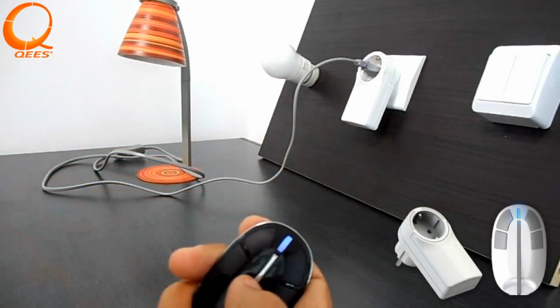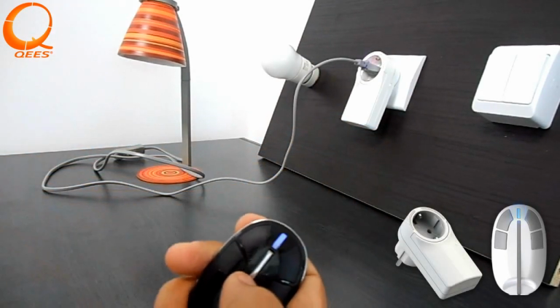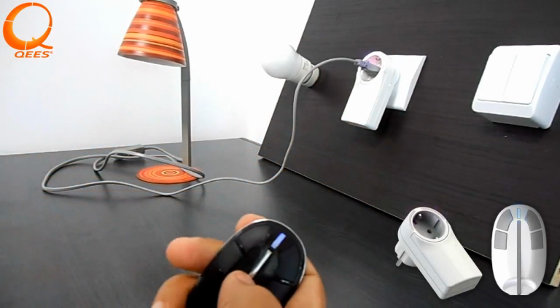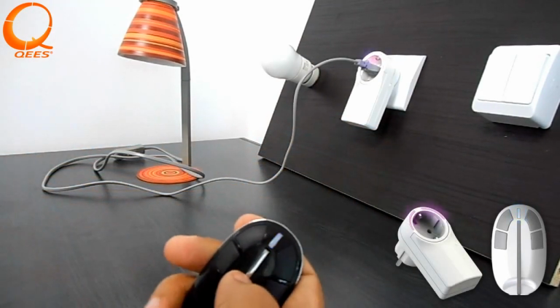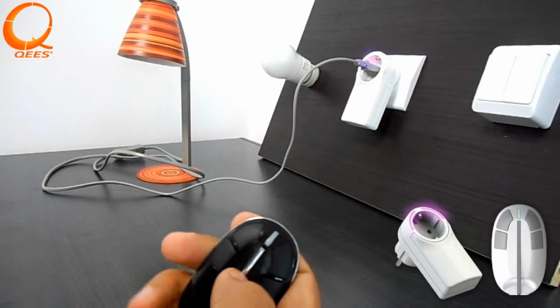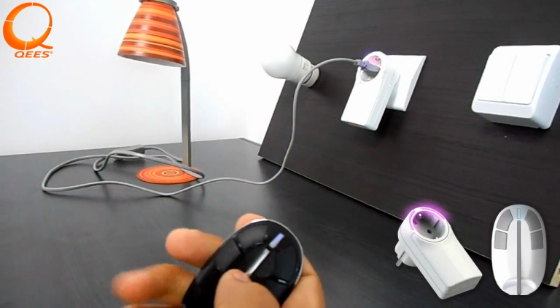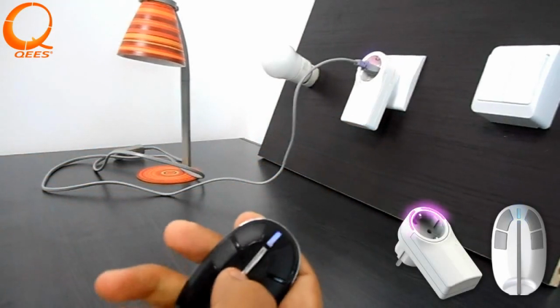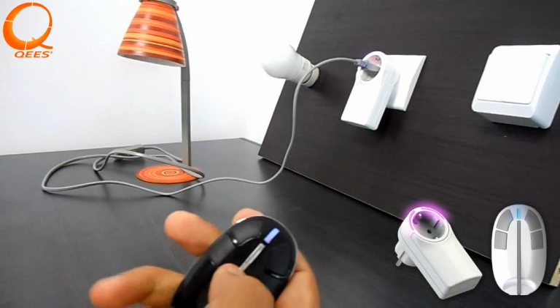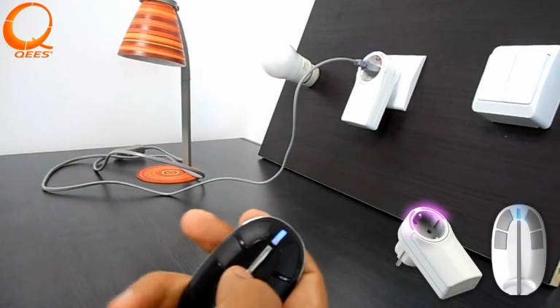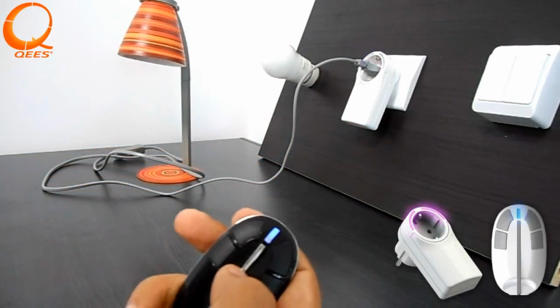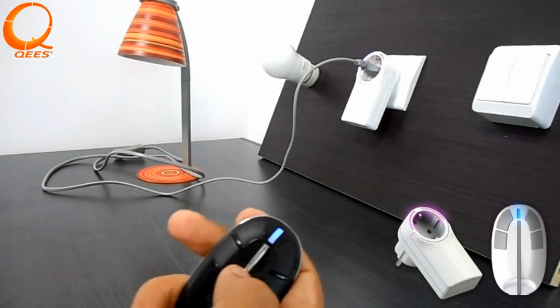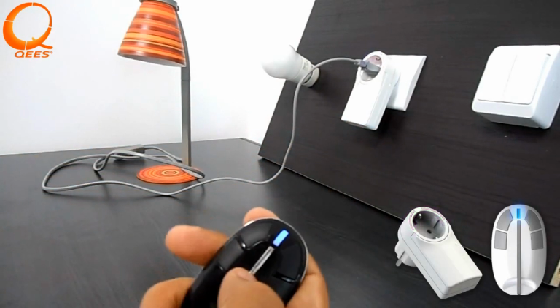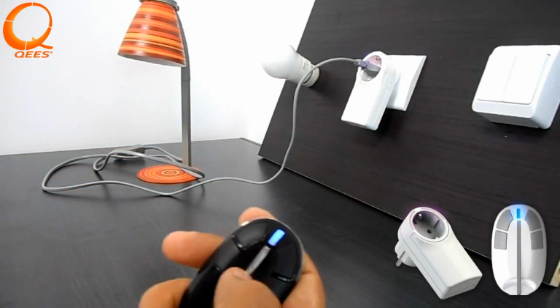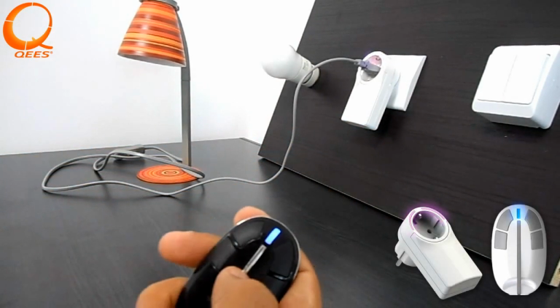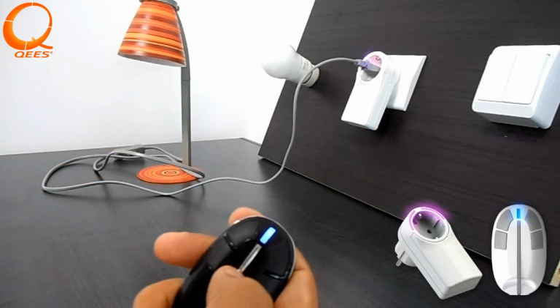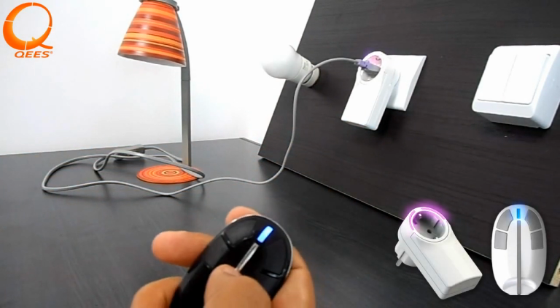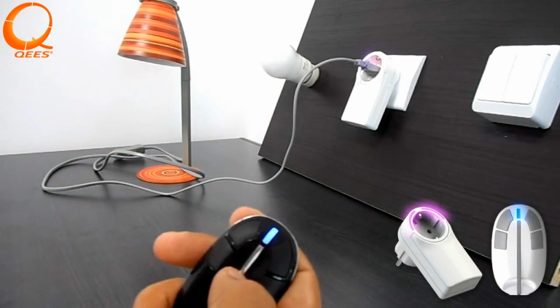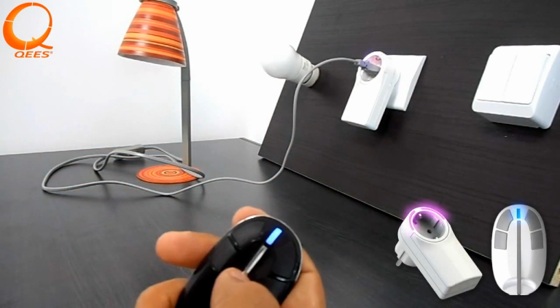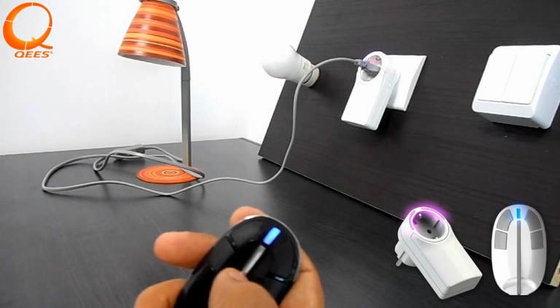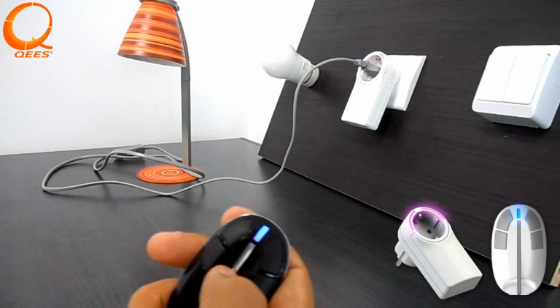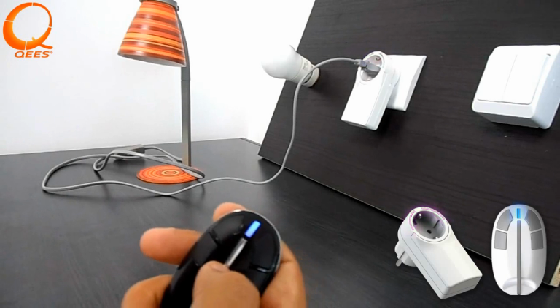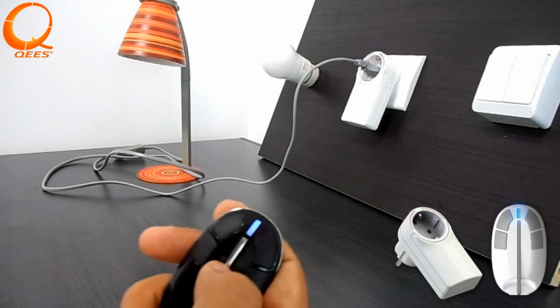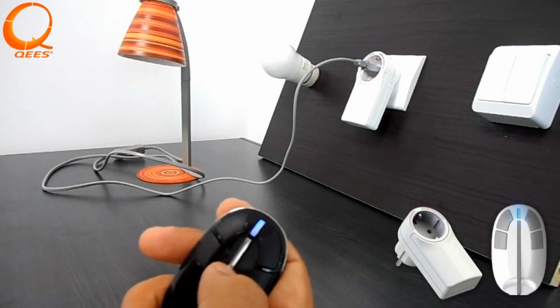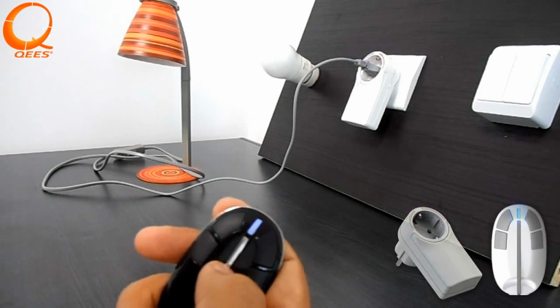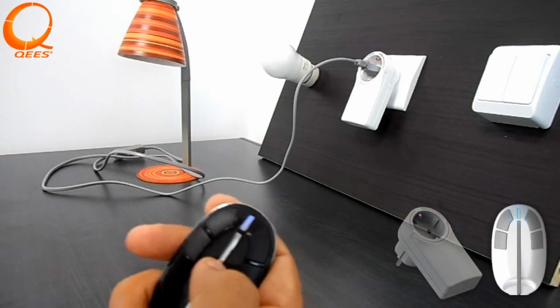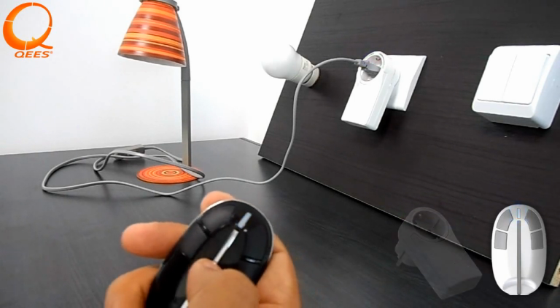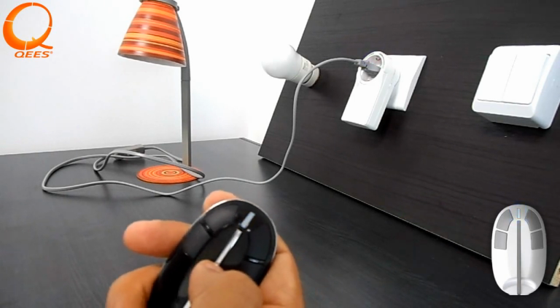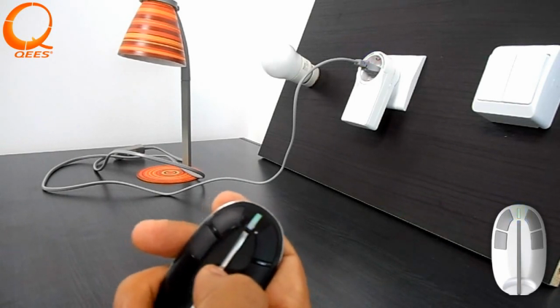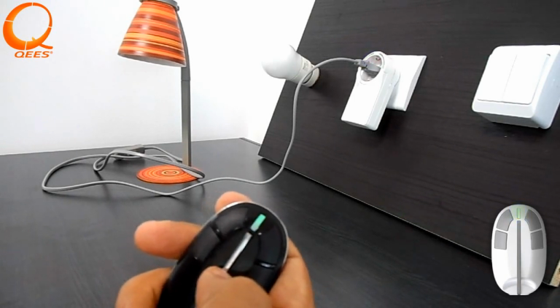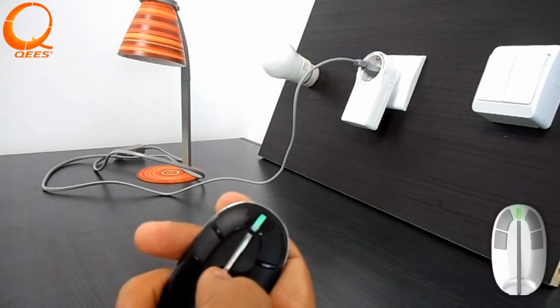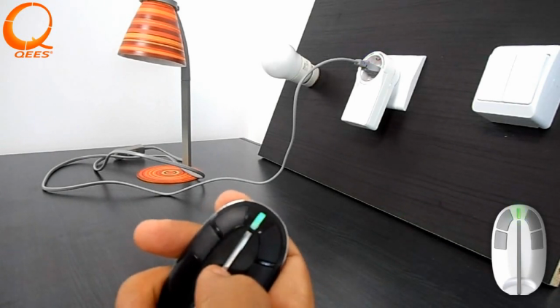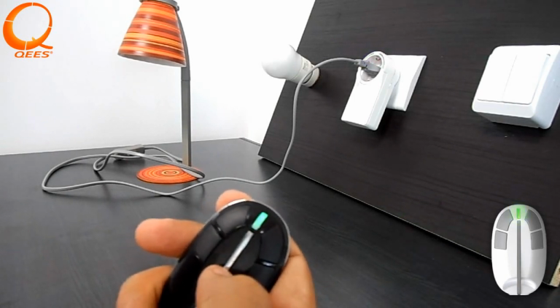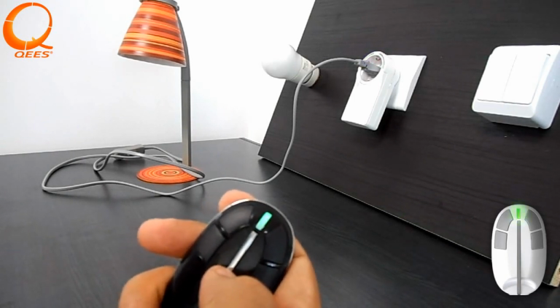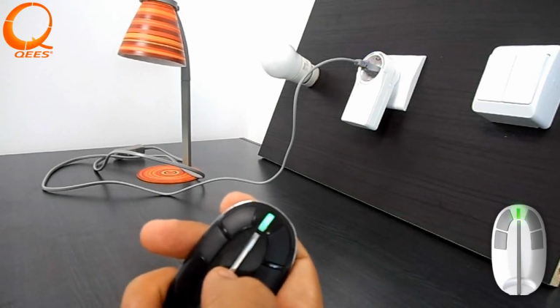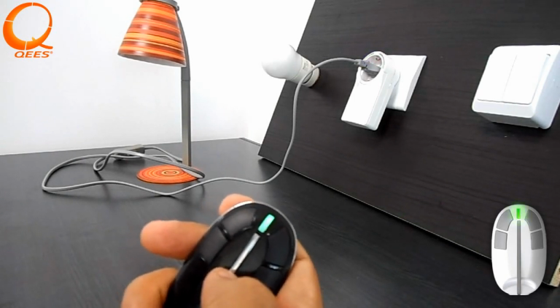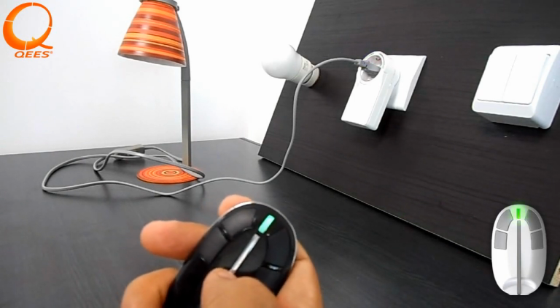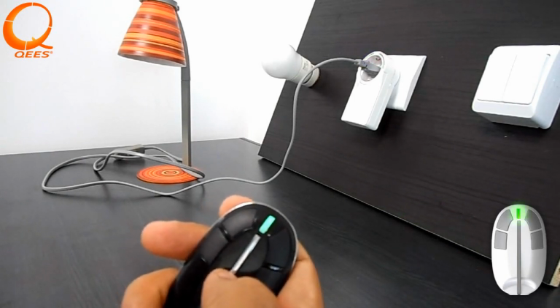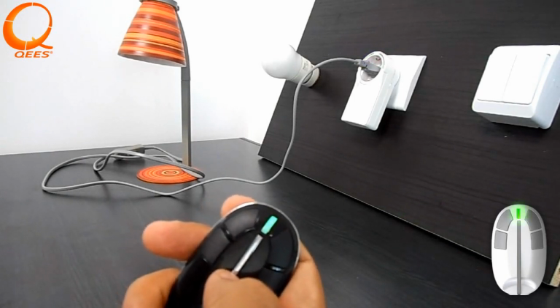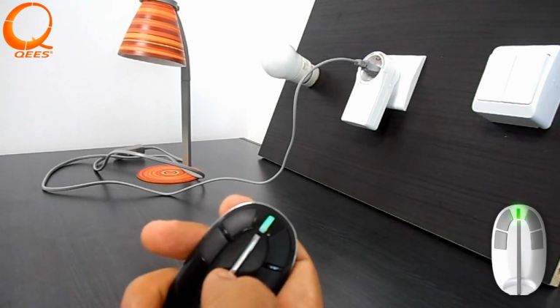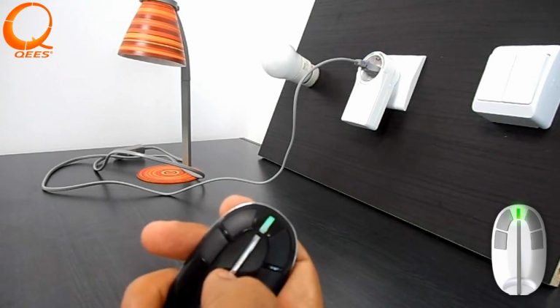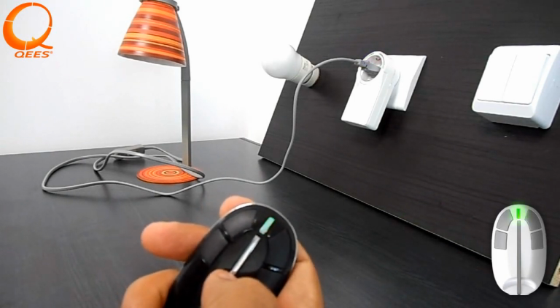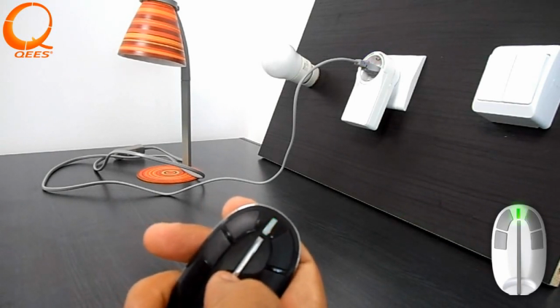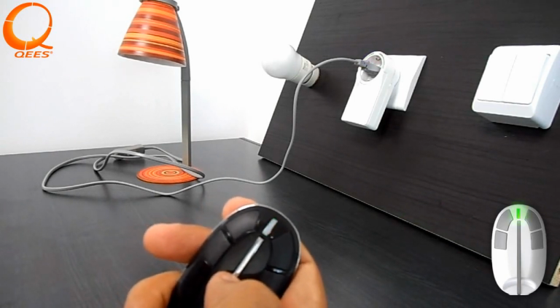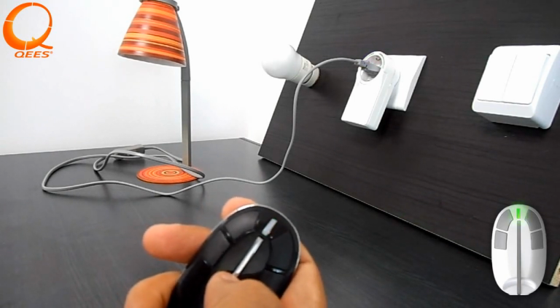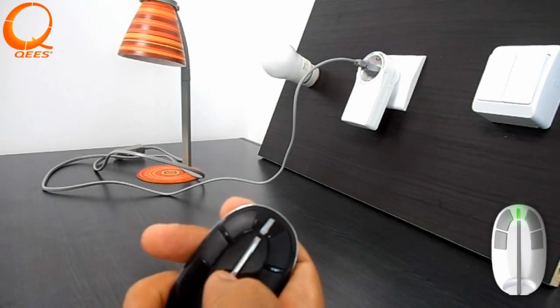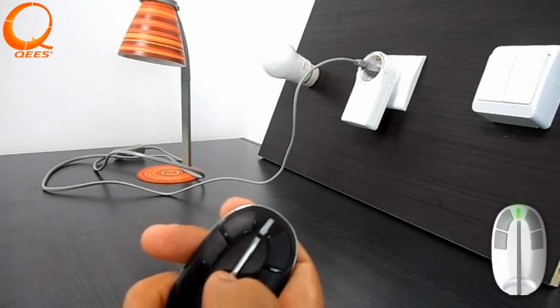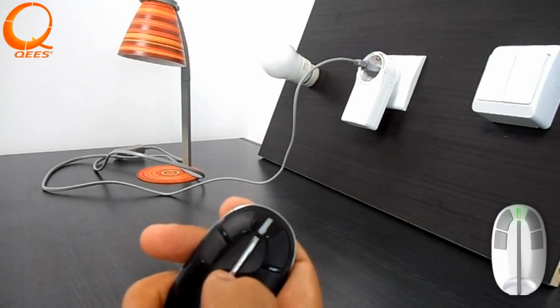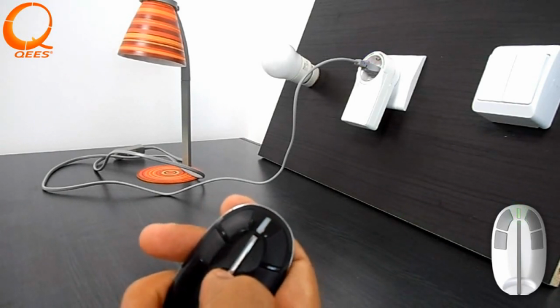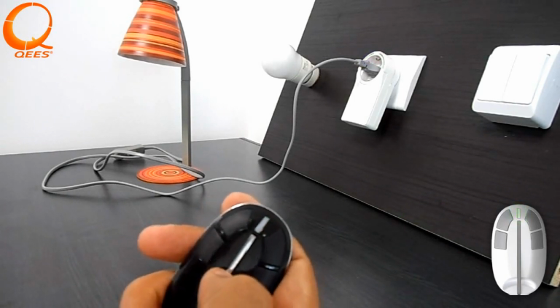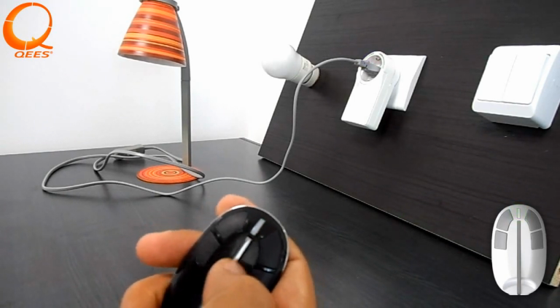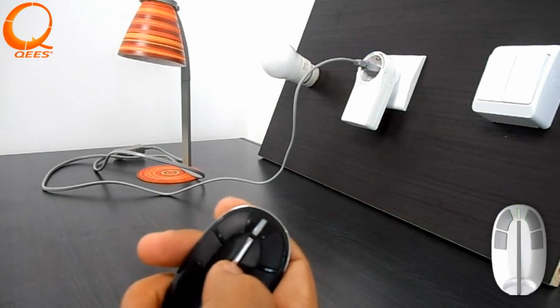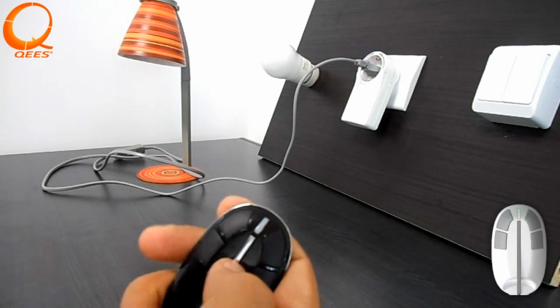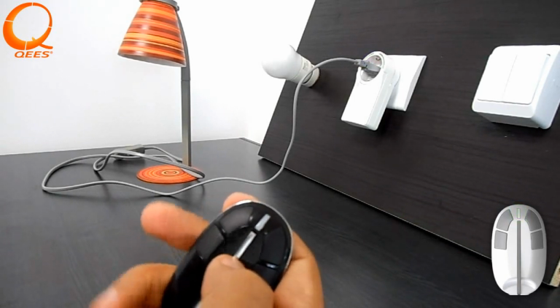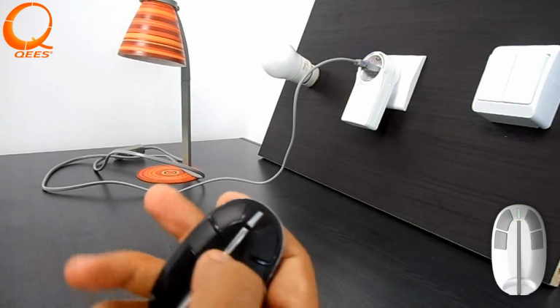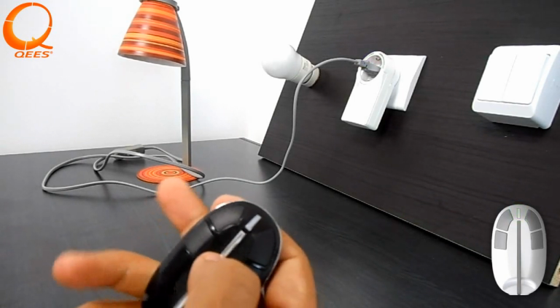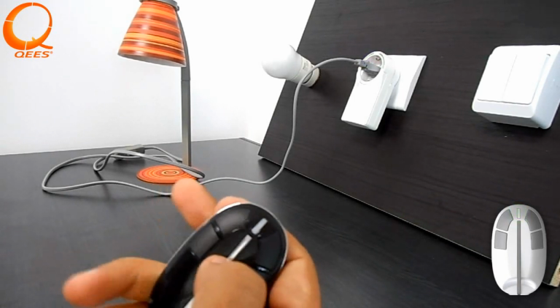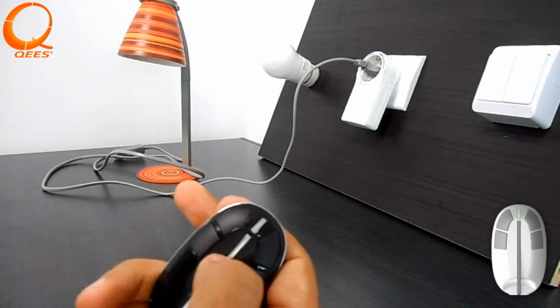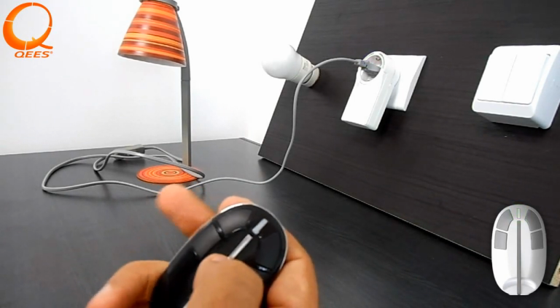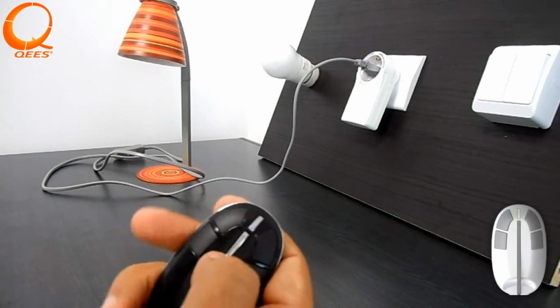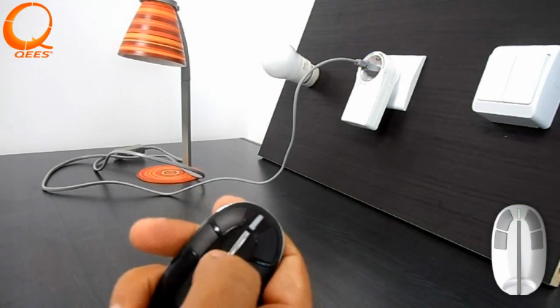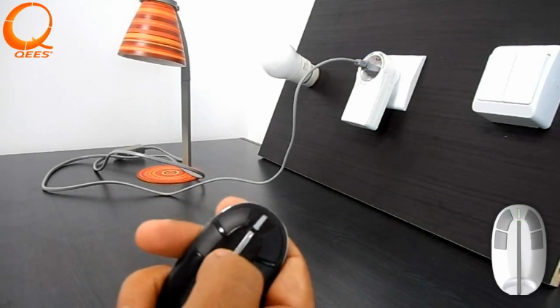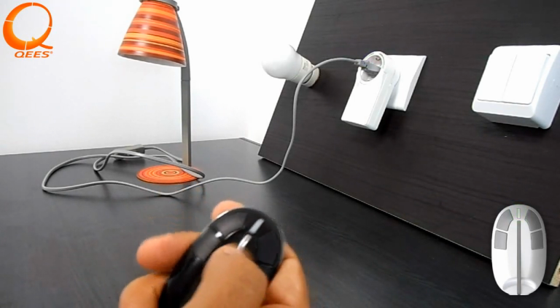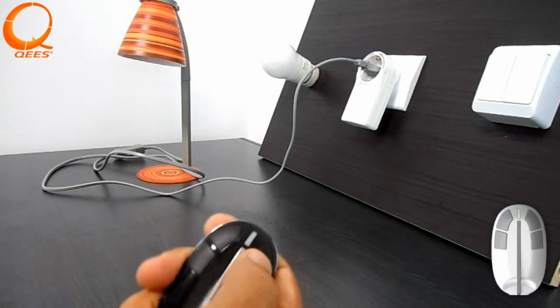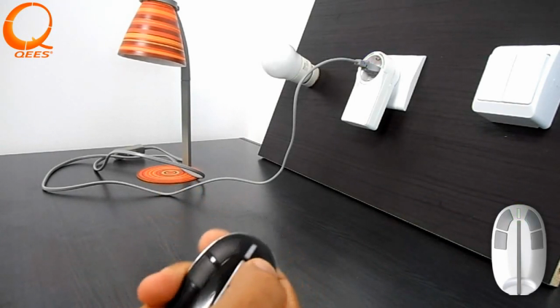The device flashes purple. After successful linking, MyKey LED lights green for two seconds. You can now control your appliance.